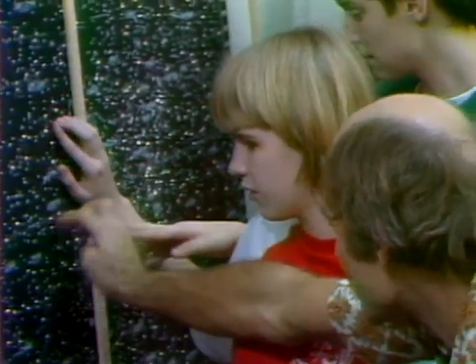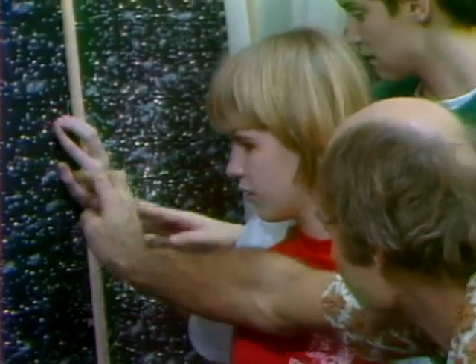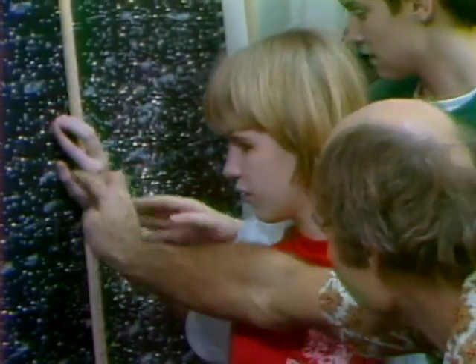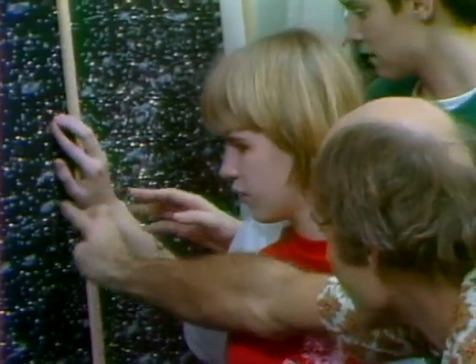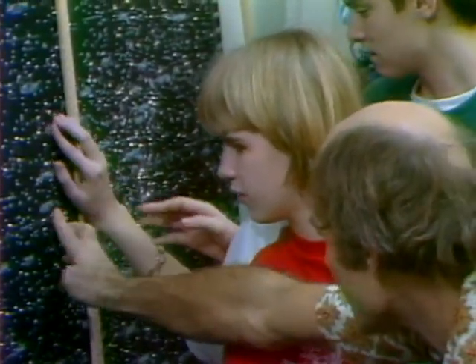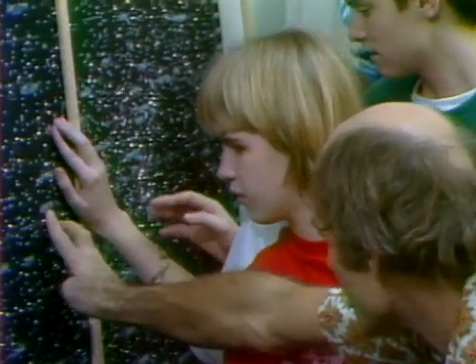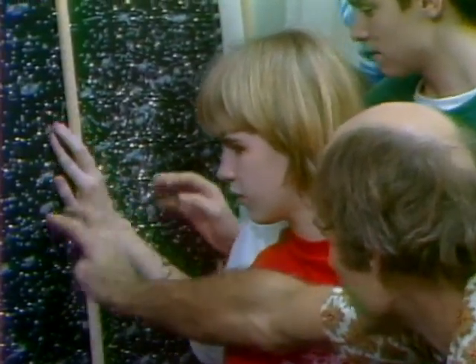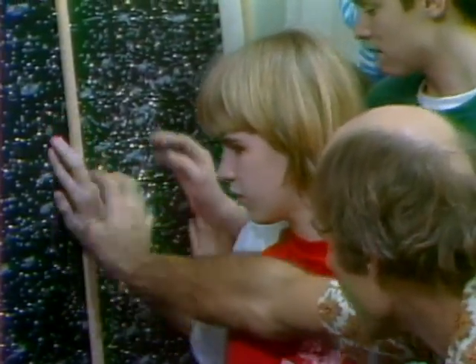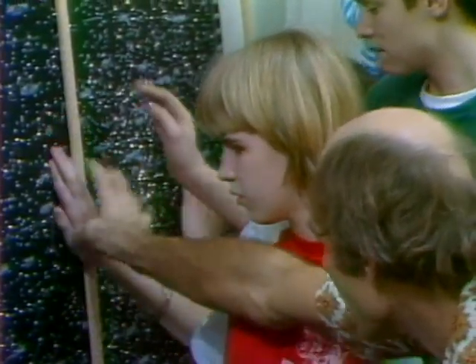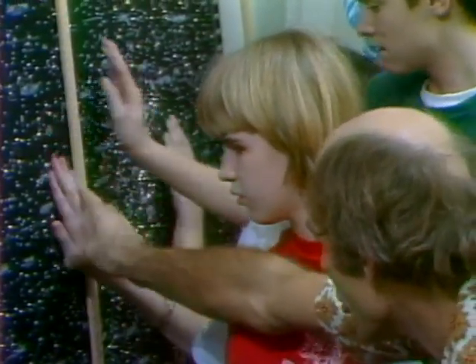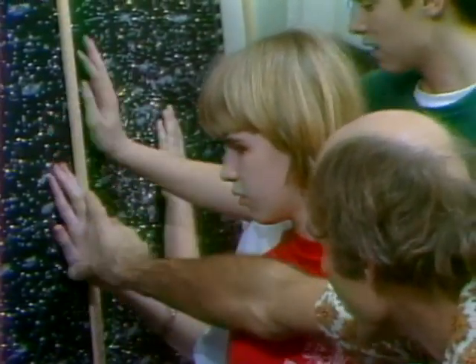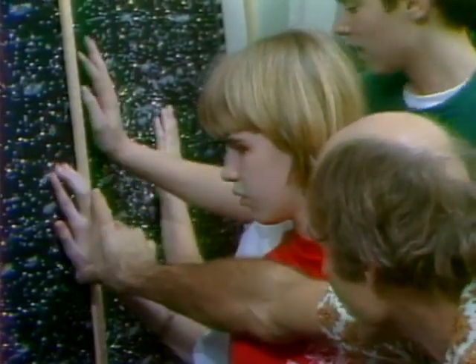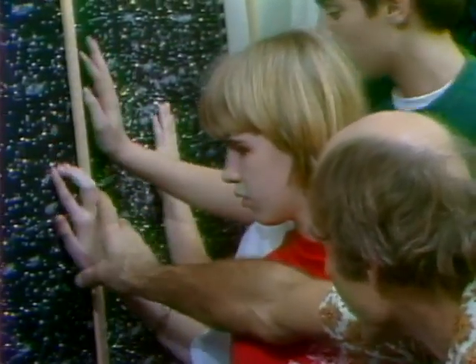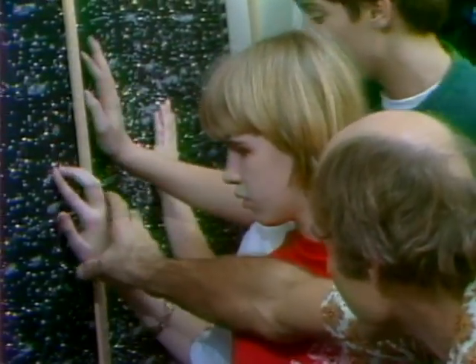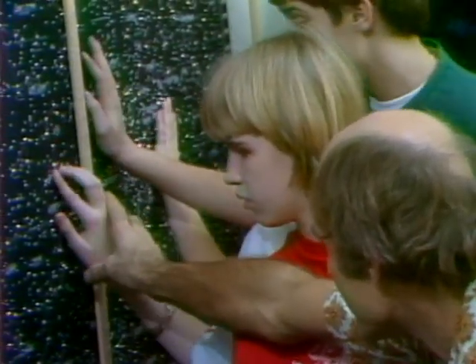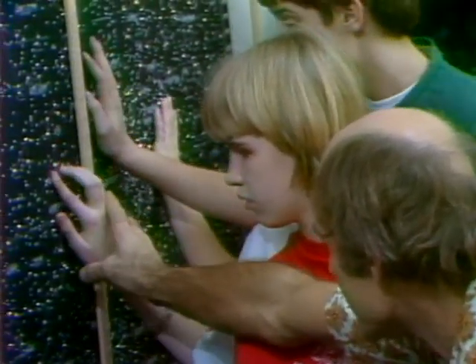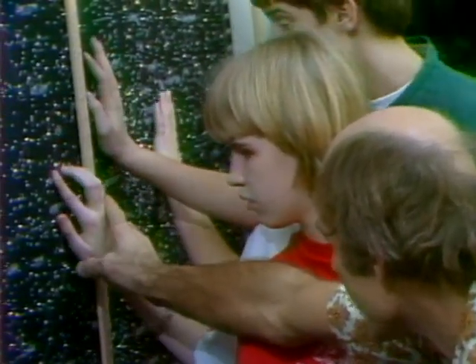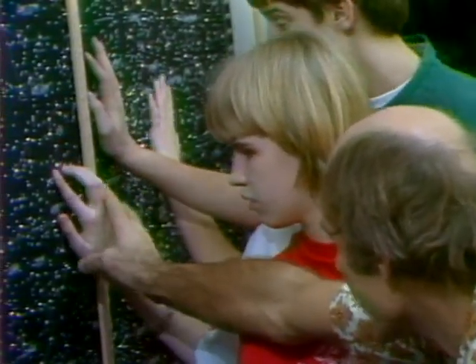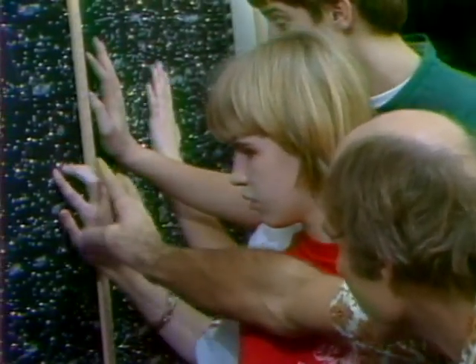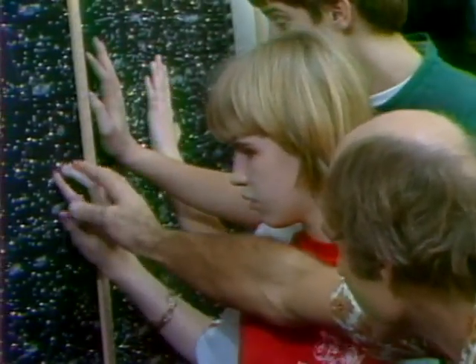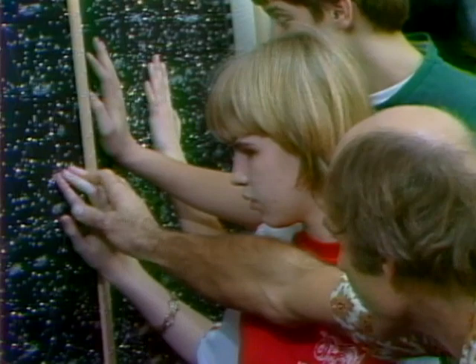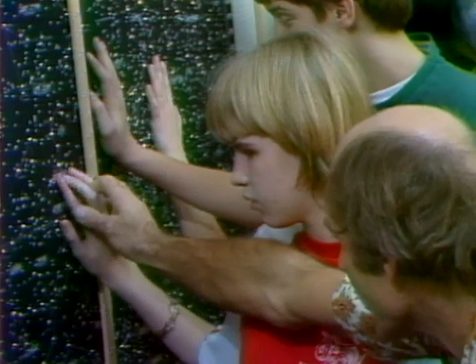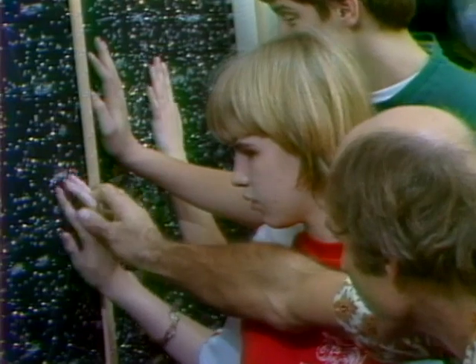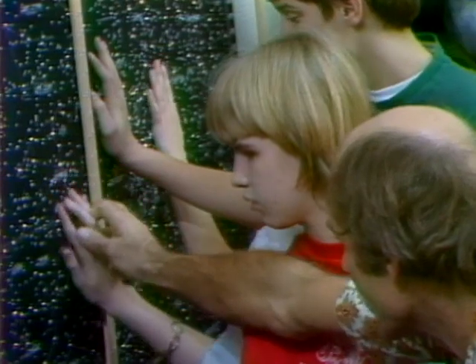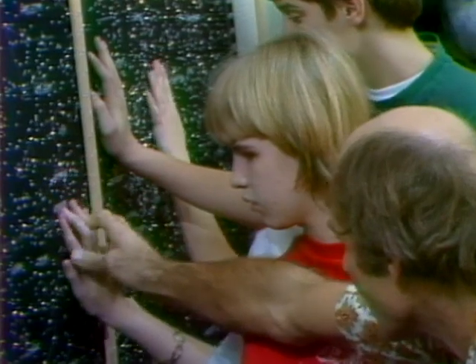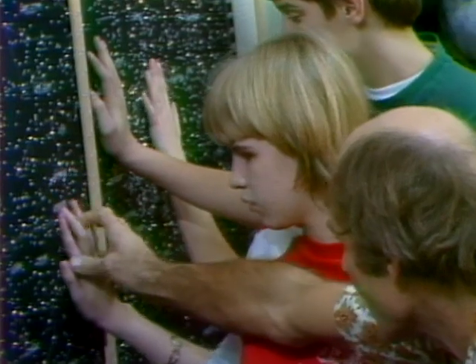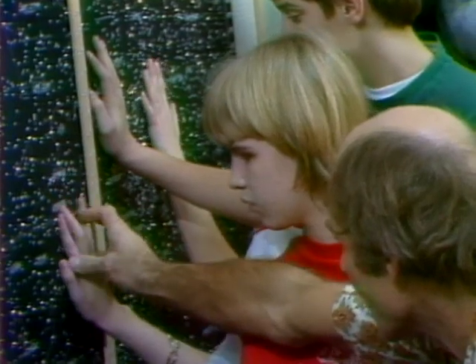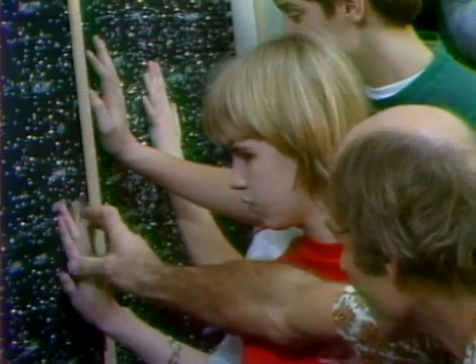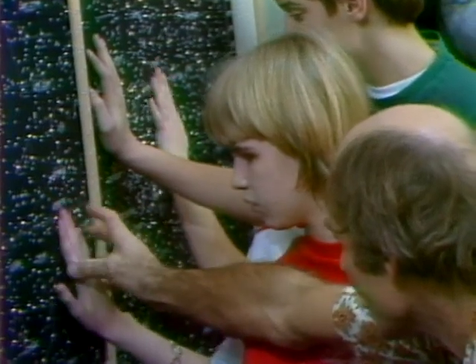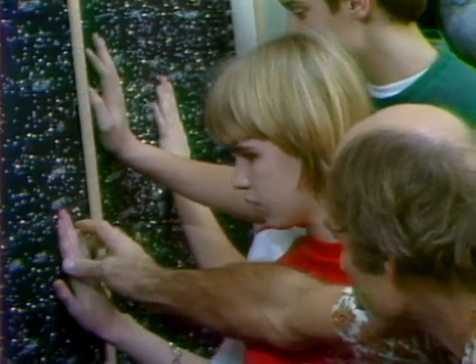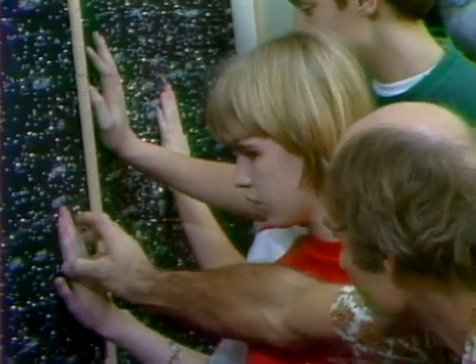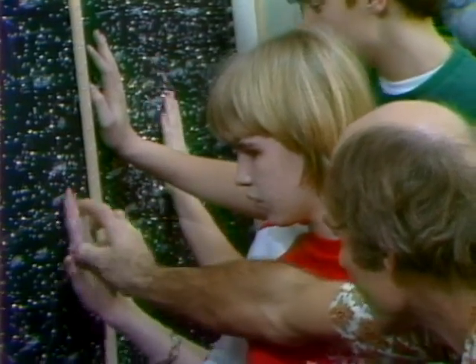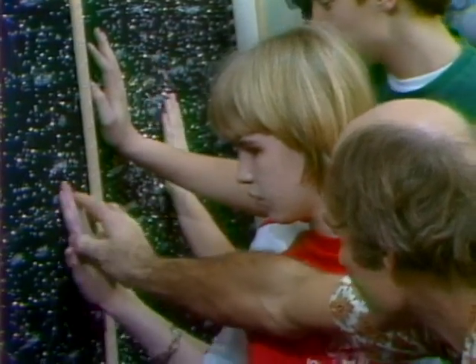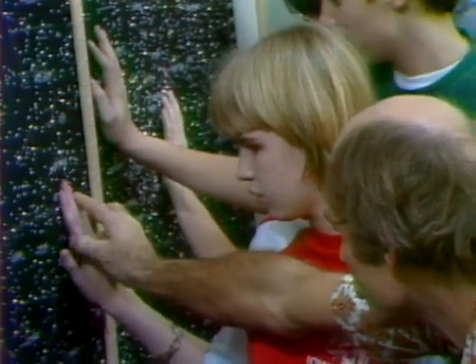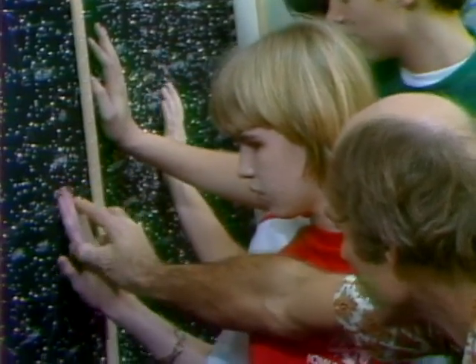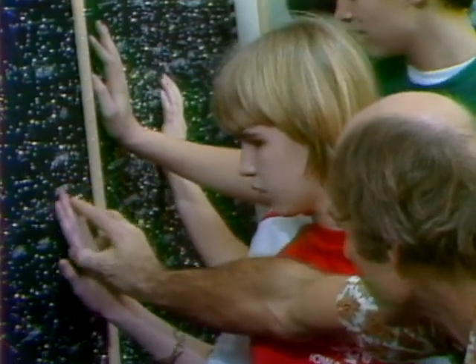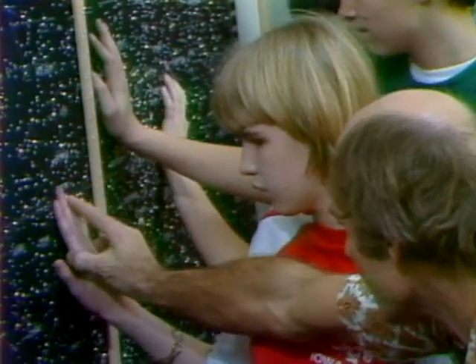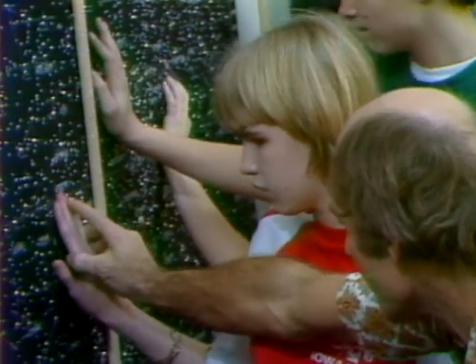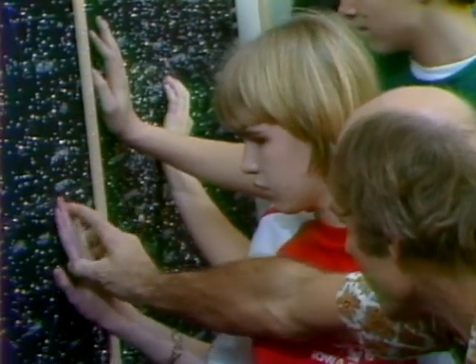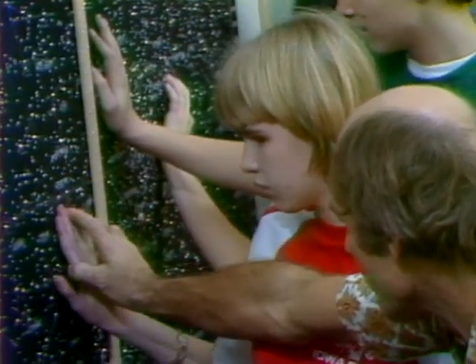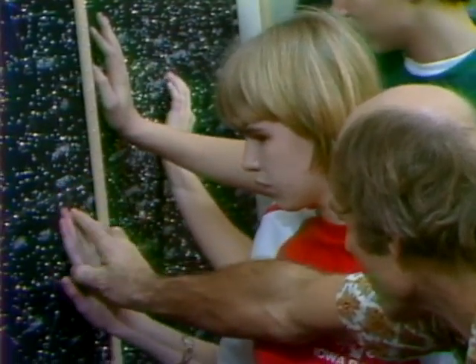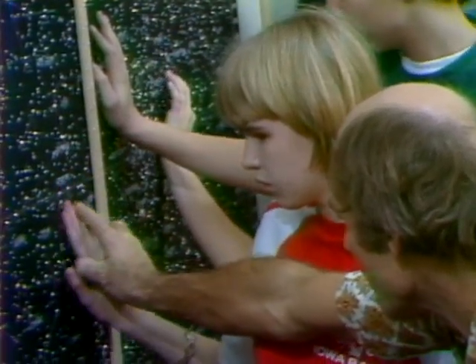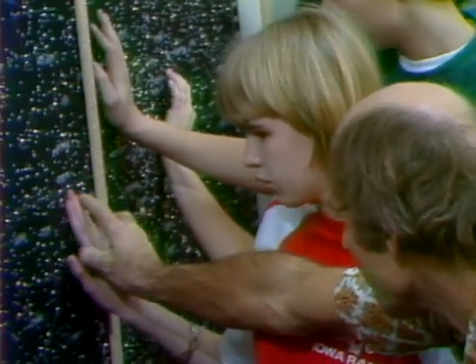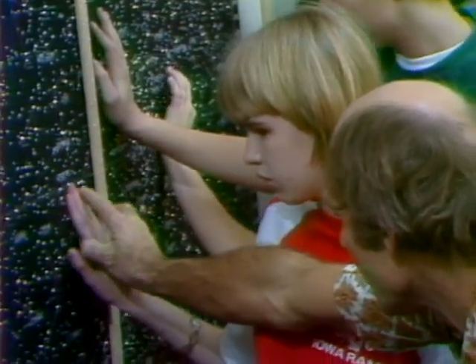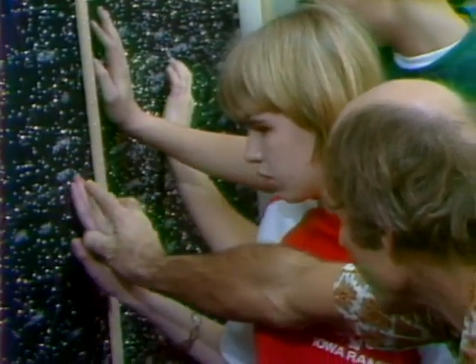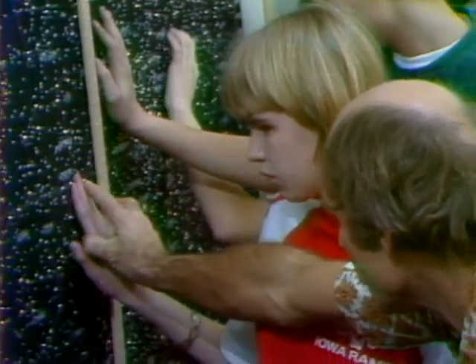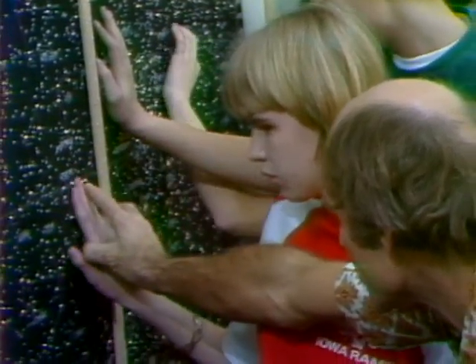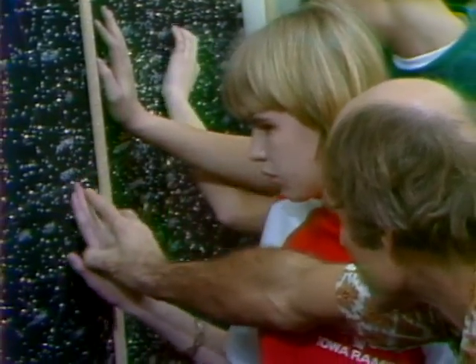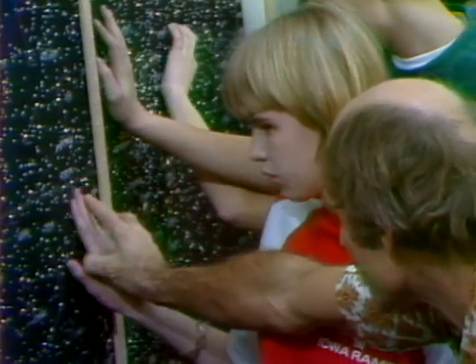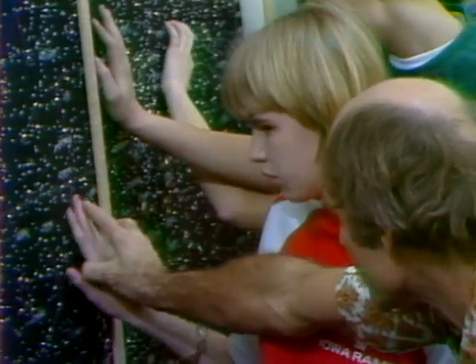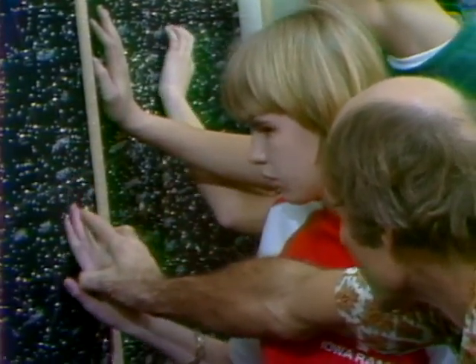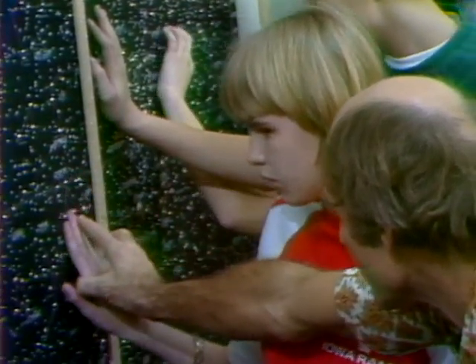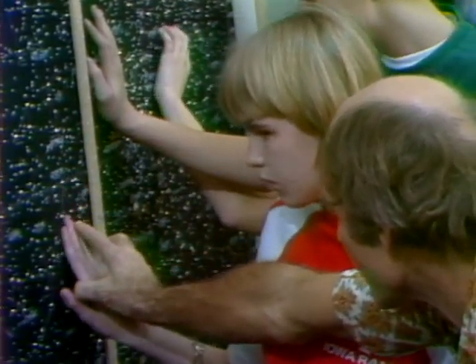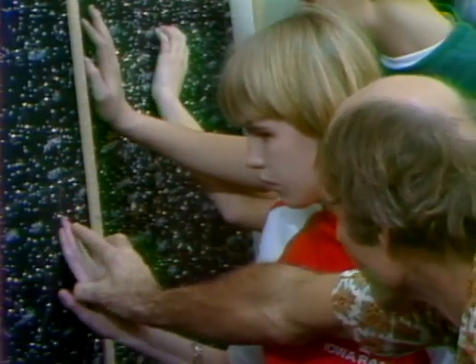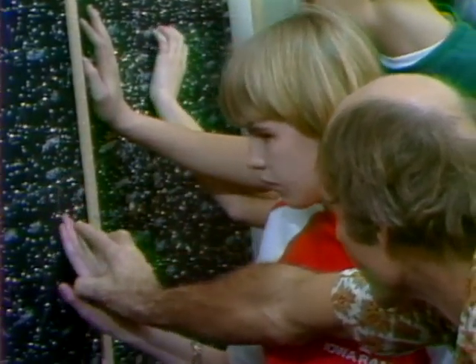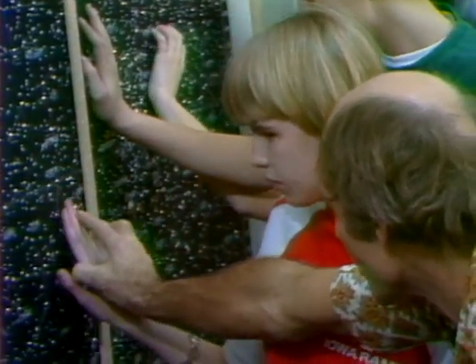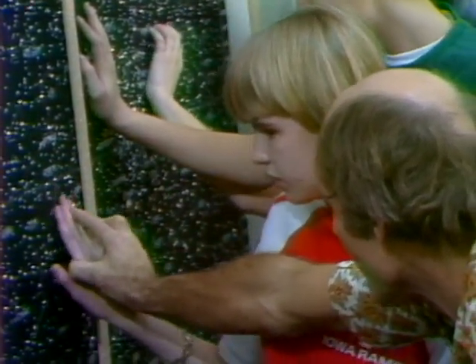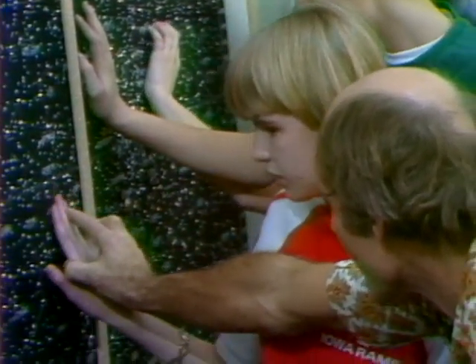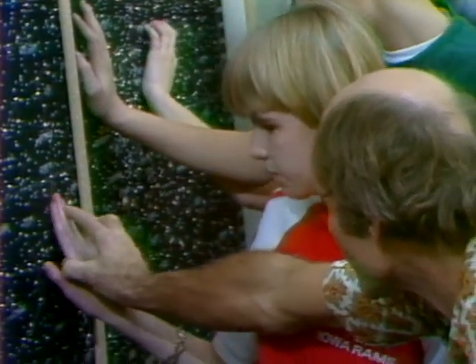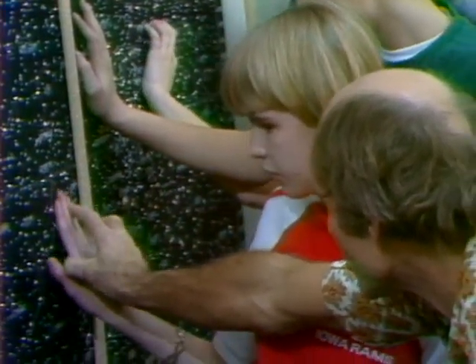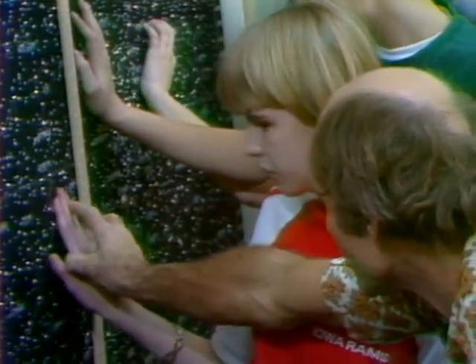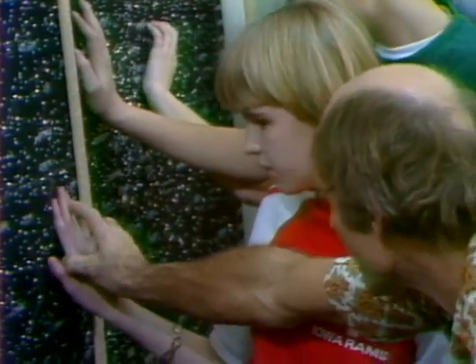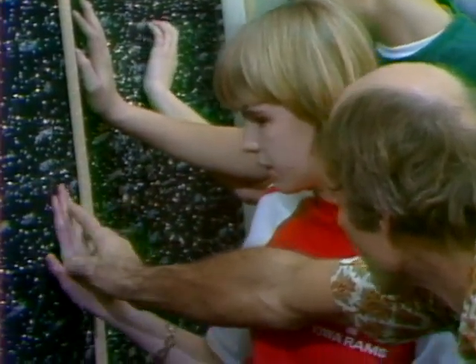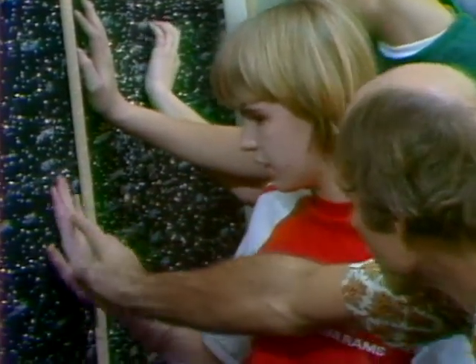Sextans is just below it. This is that navigational instrument that they use to find the latitude. What is it supposed to be? It looks like a triangle.